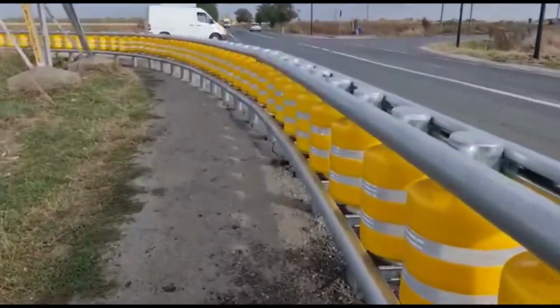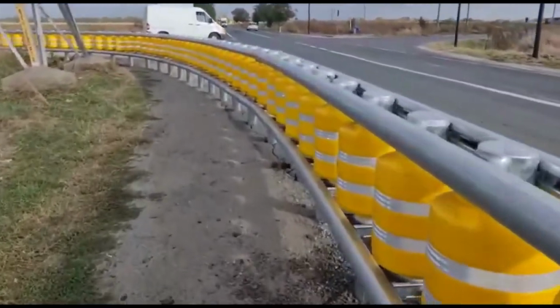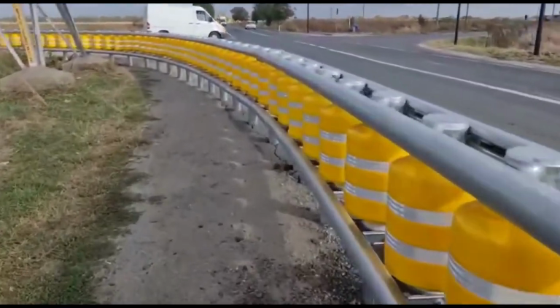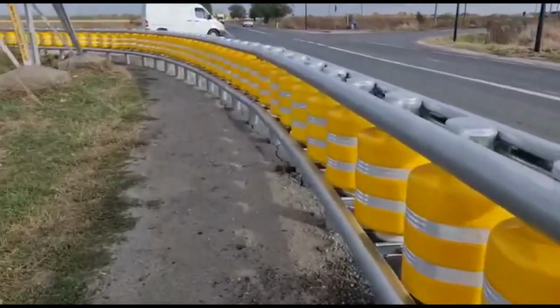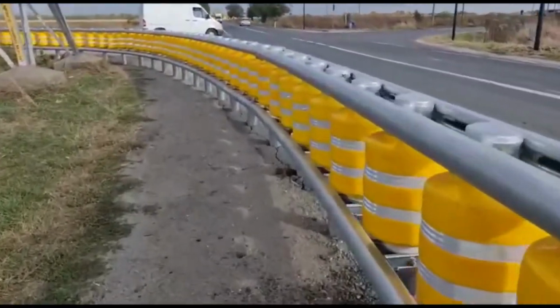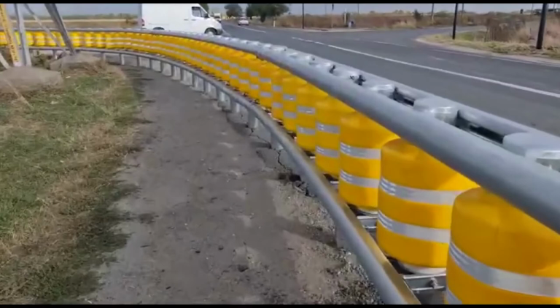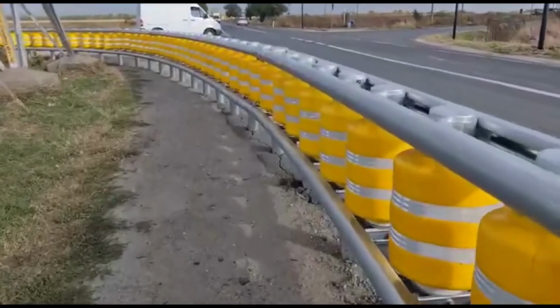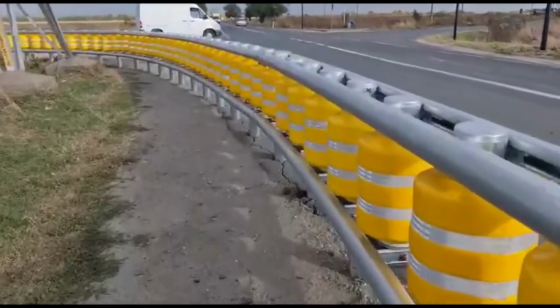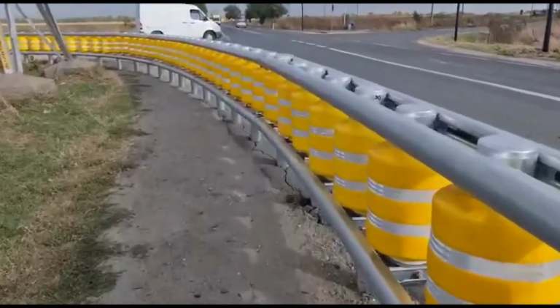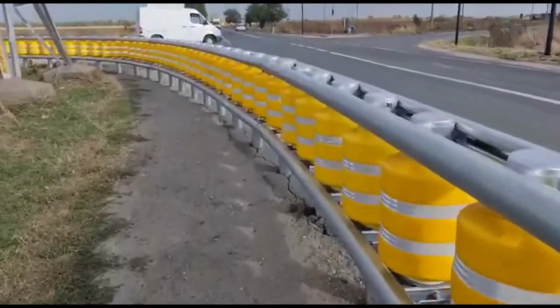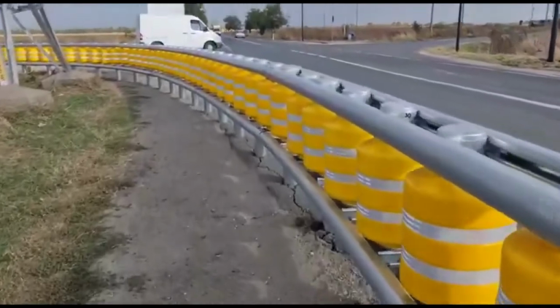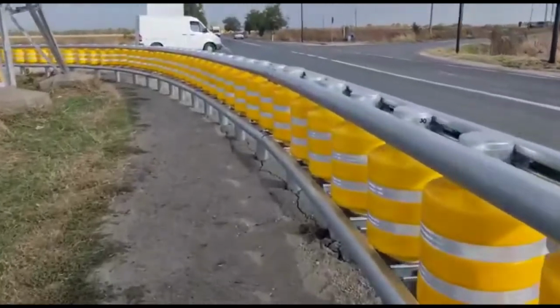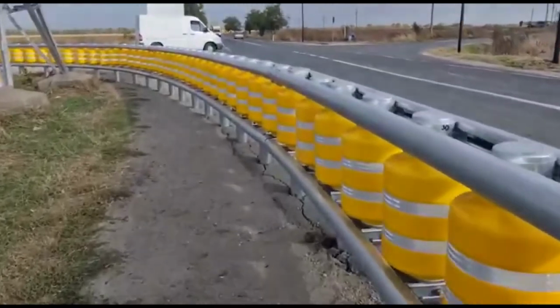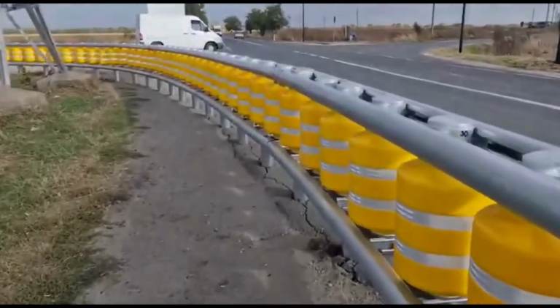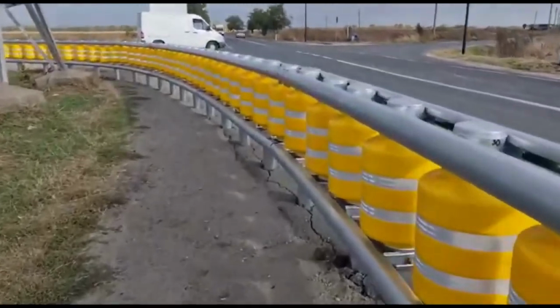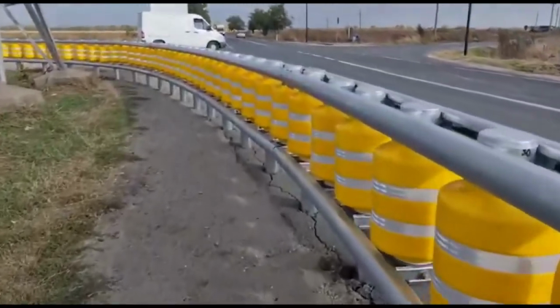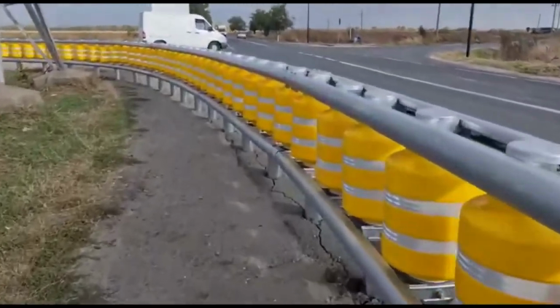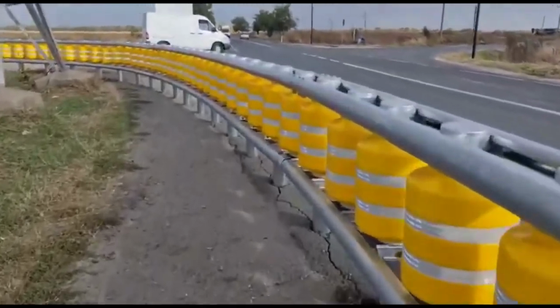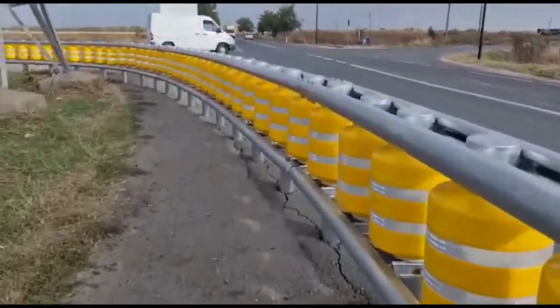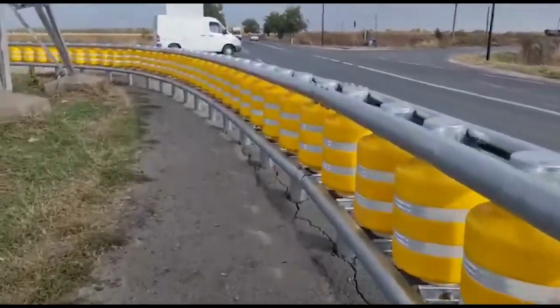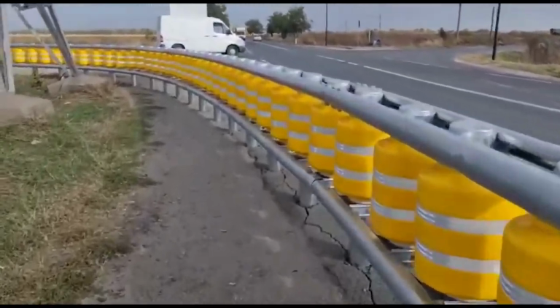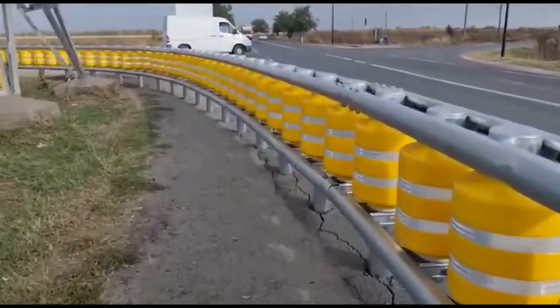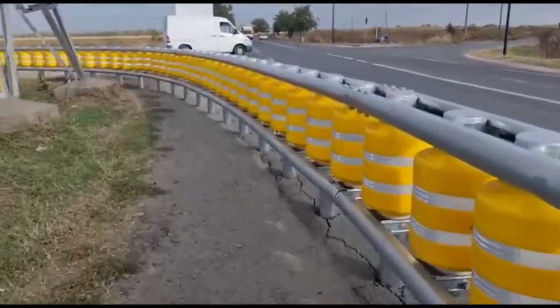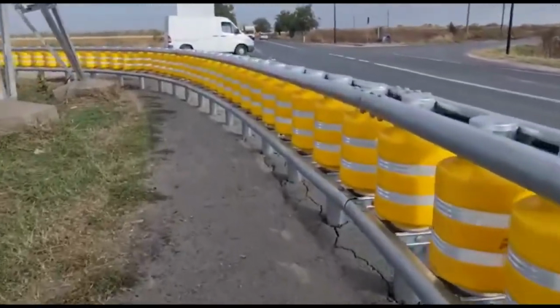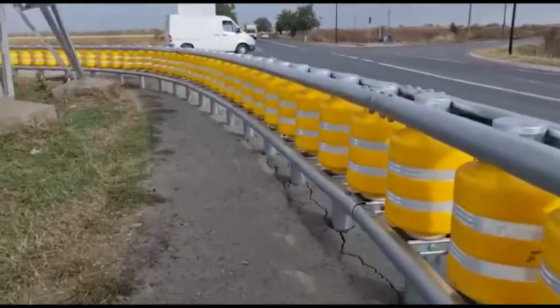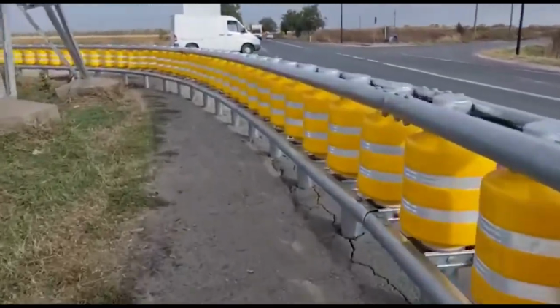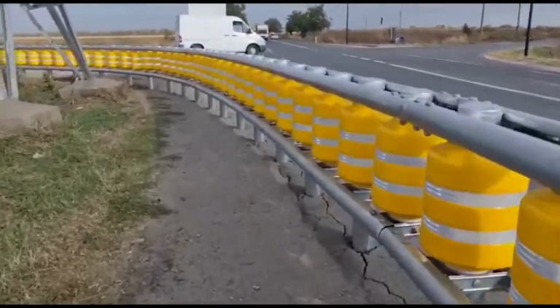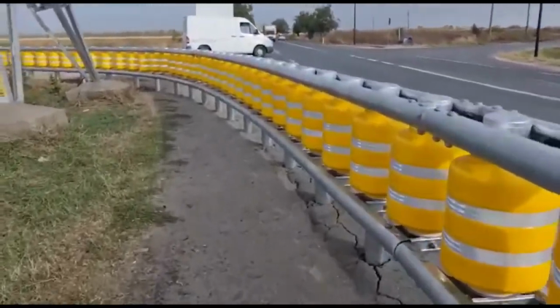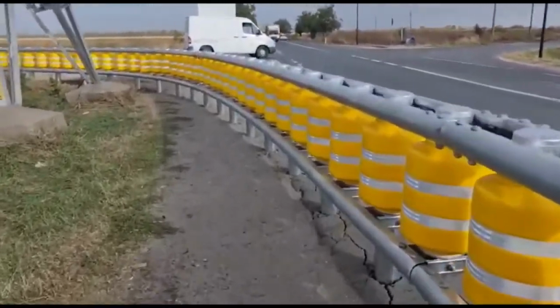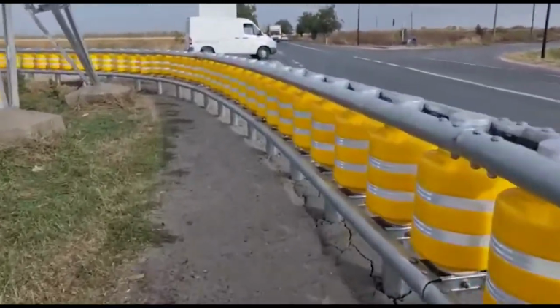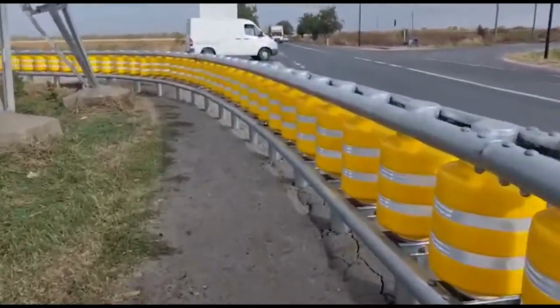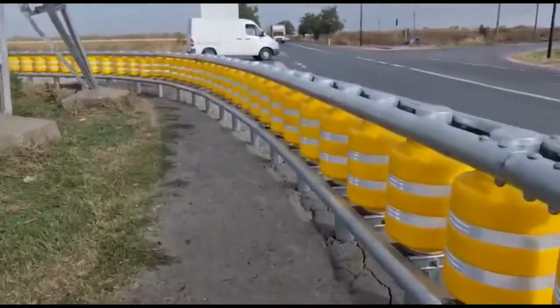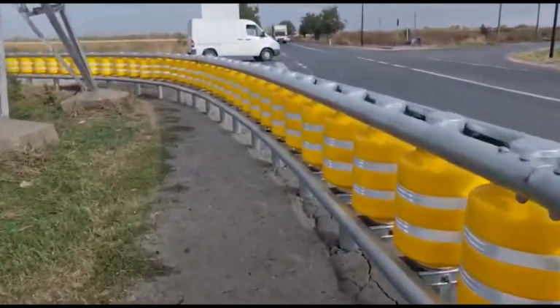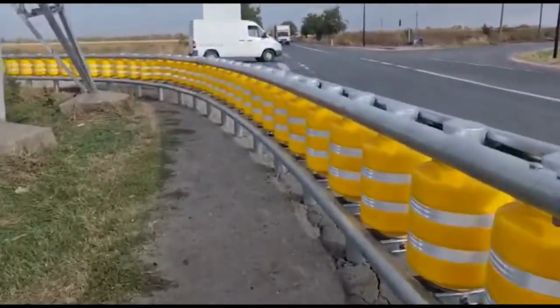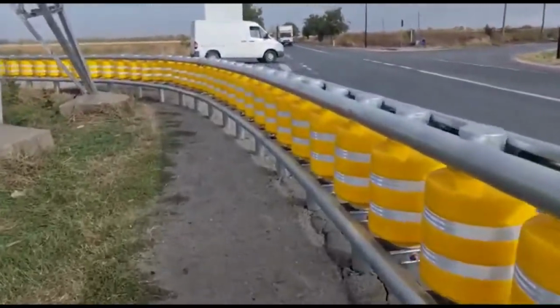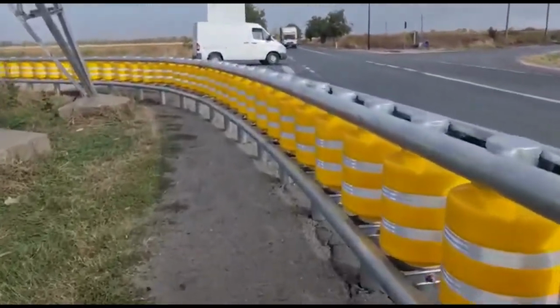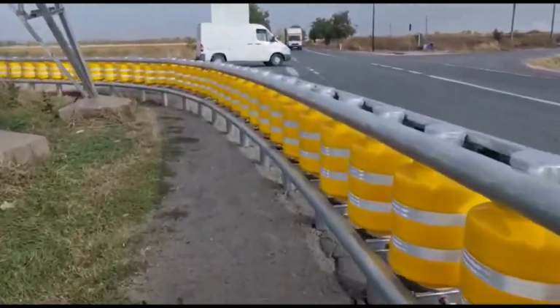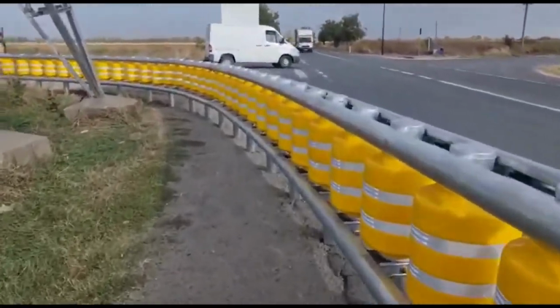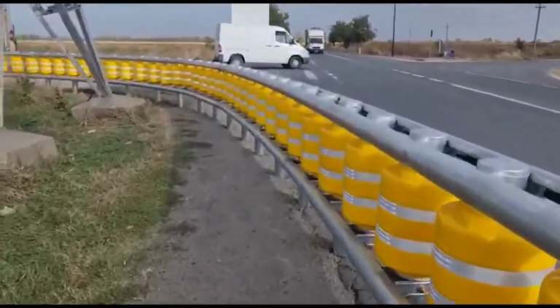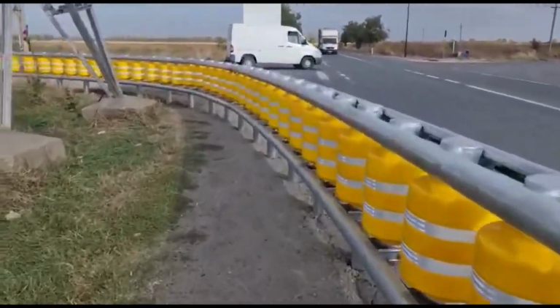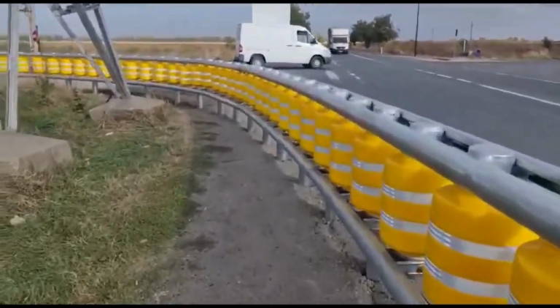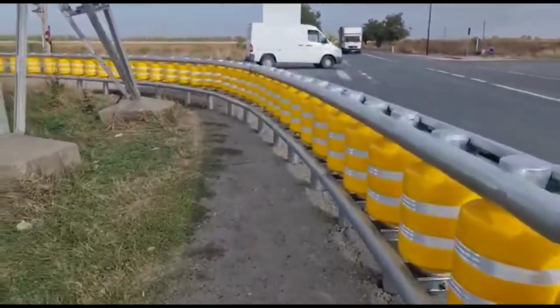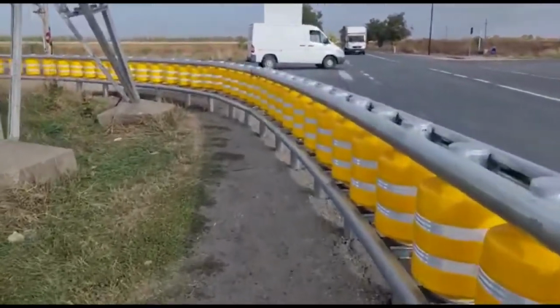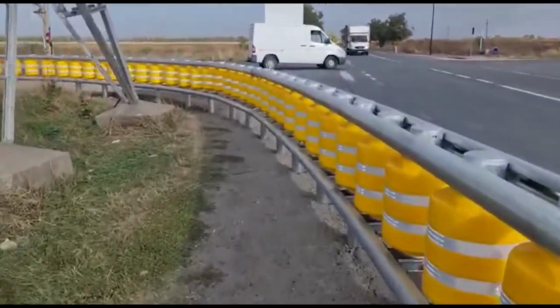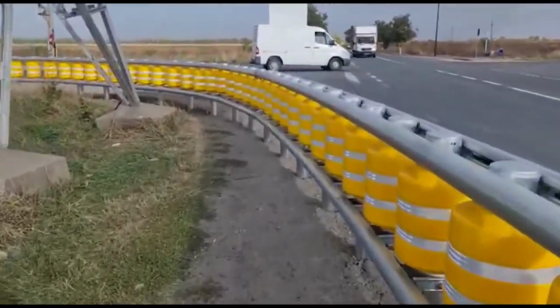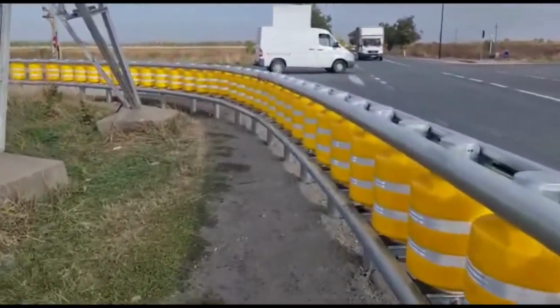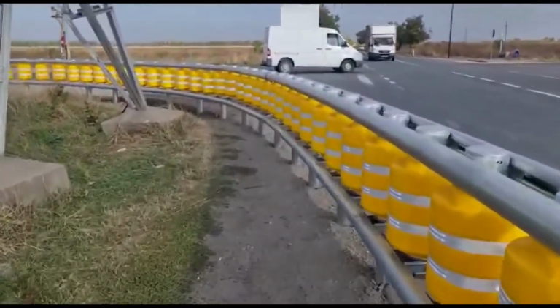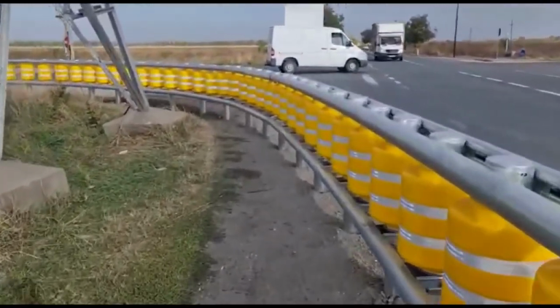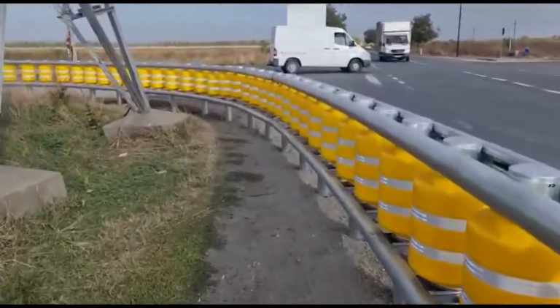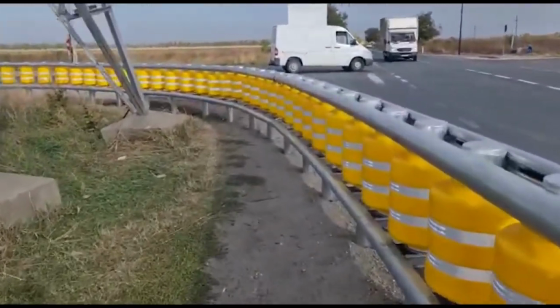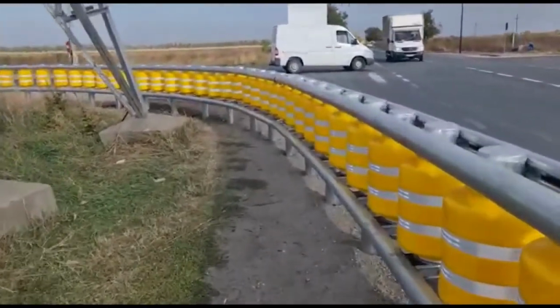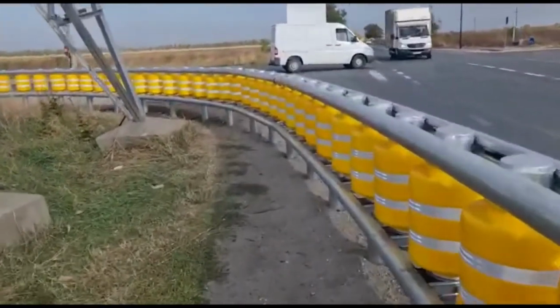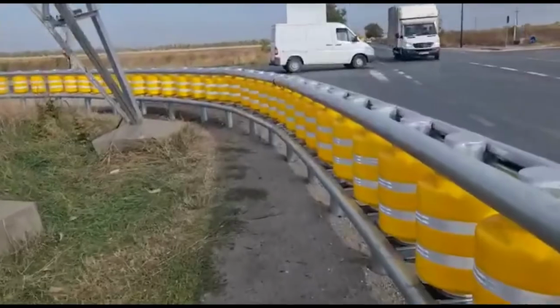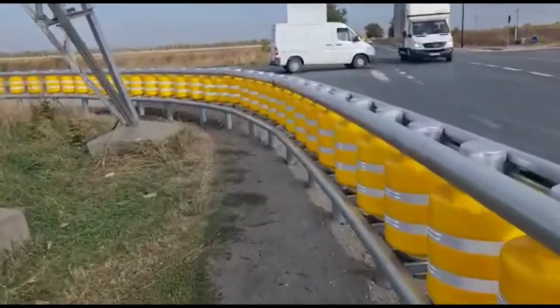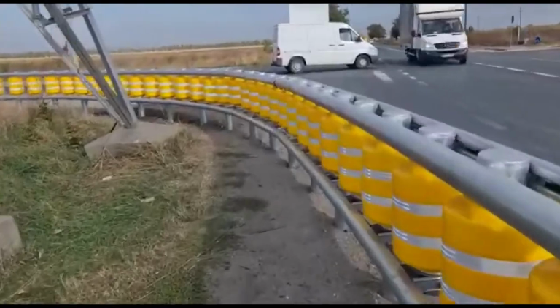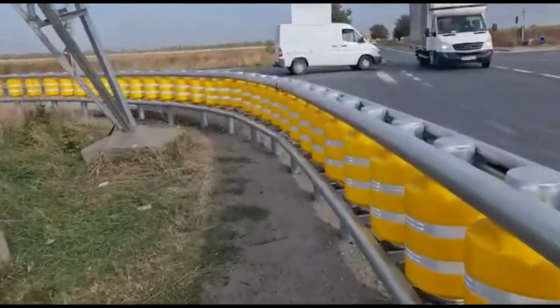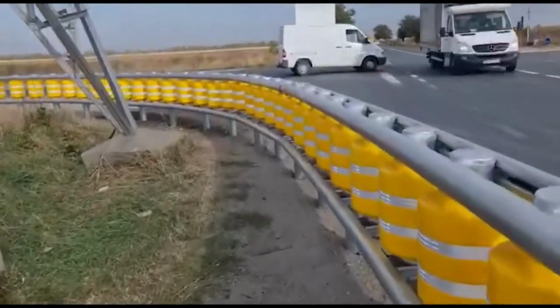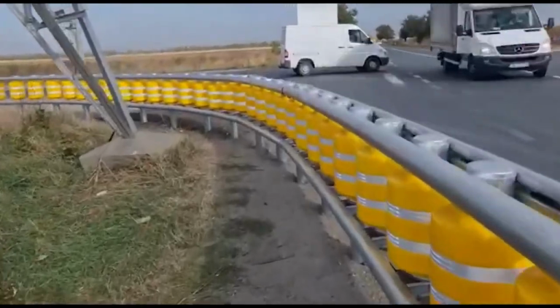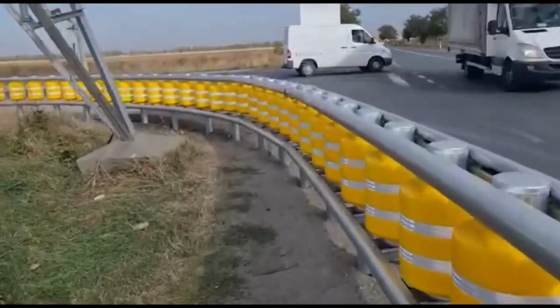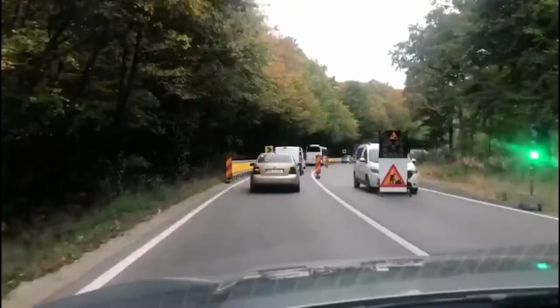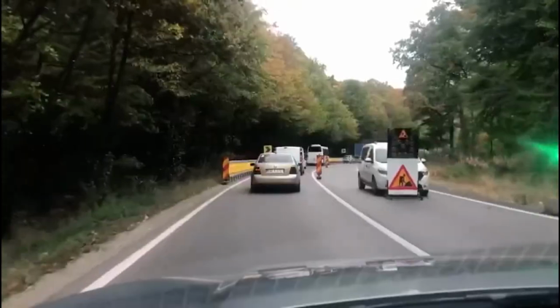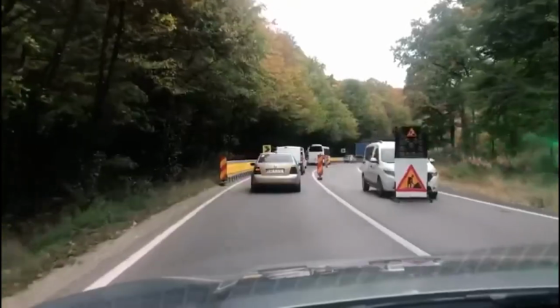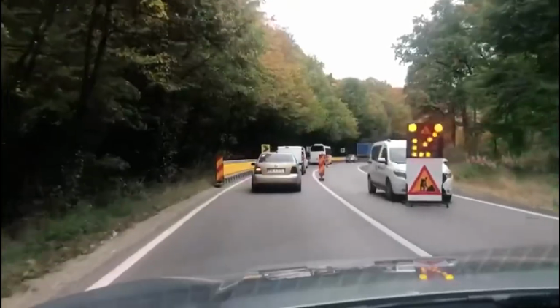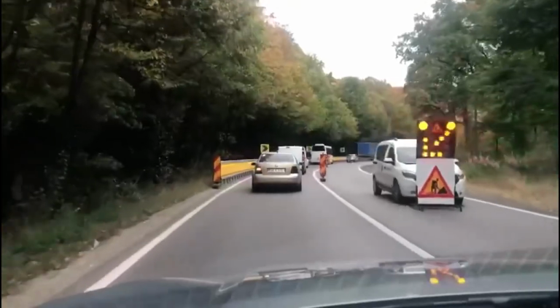Let us know what you think. What else can be improved on these rolling barriers to increase road safety? Thanks for watching.